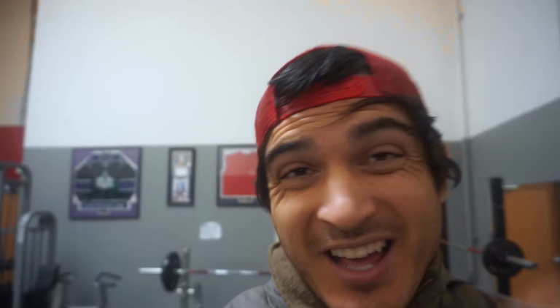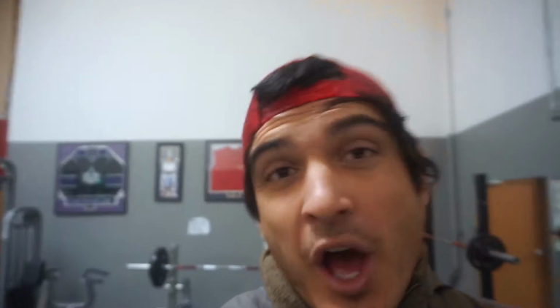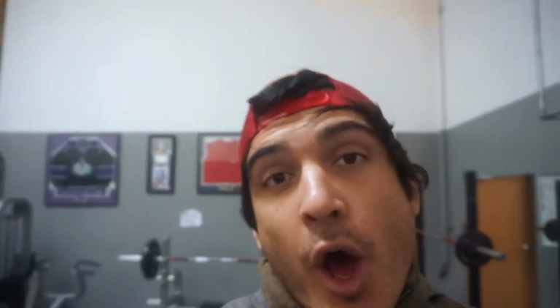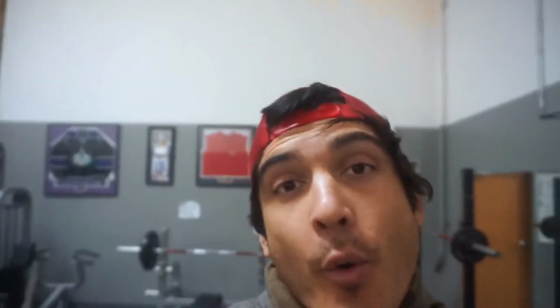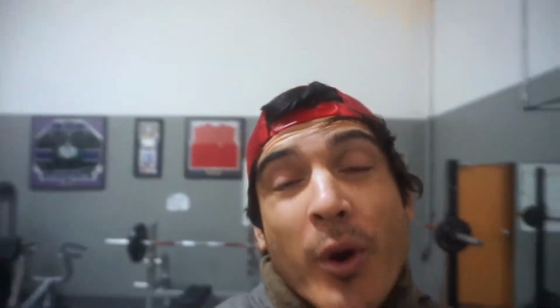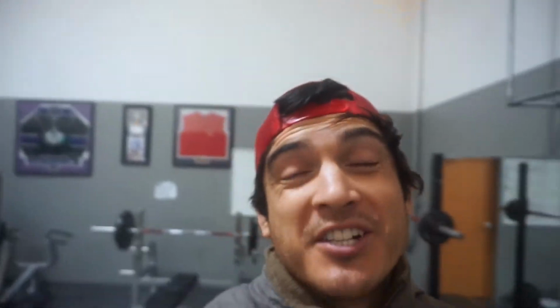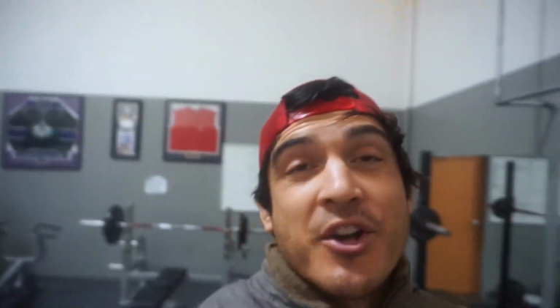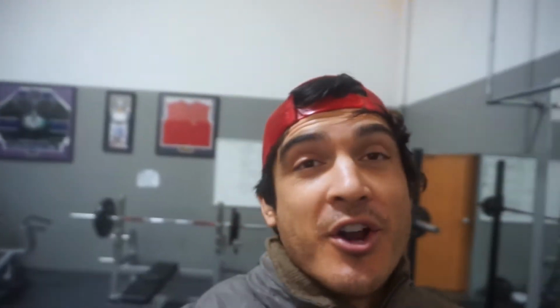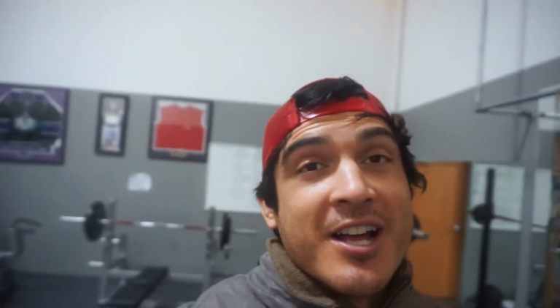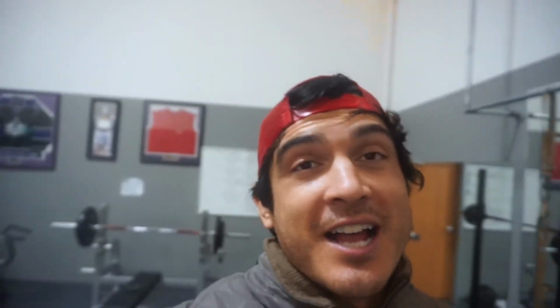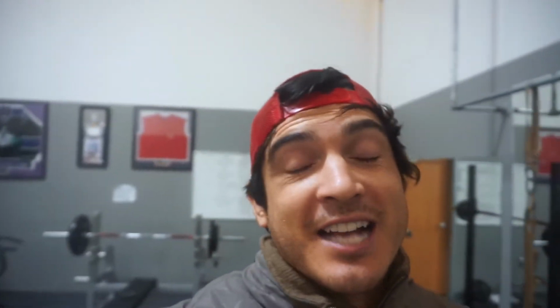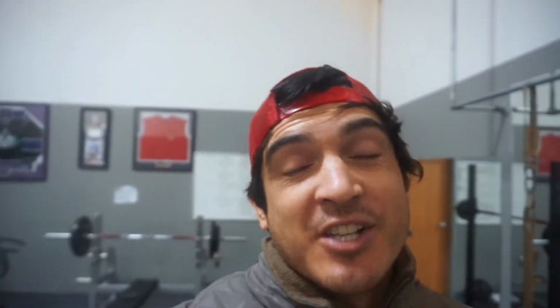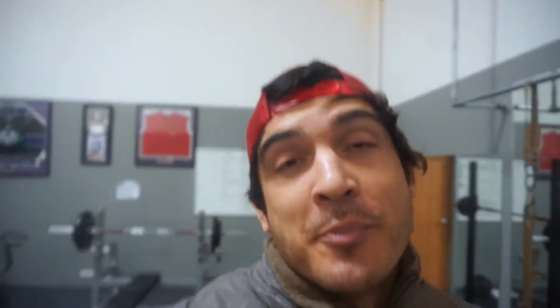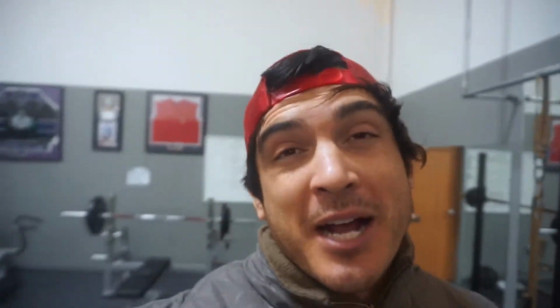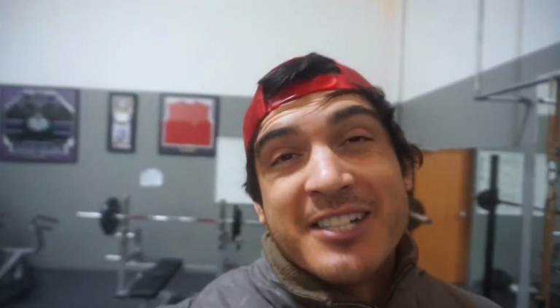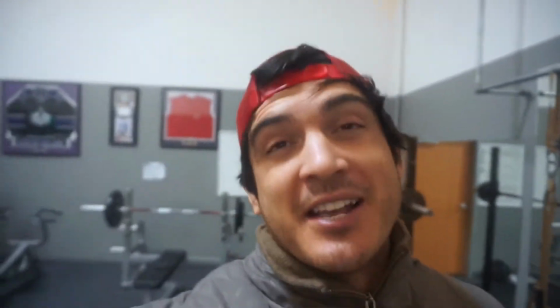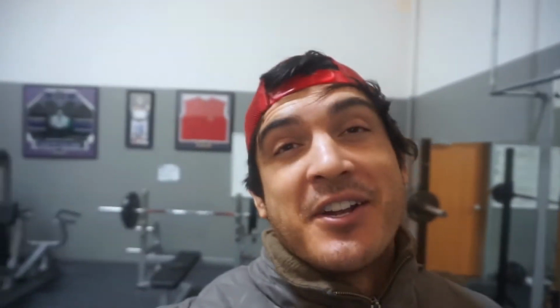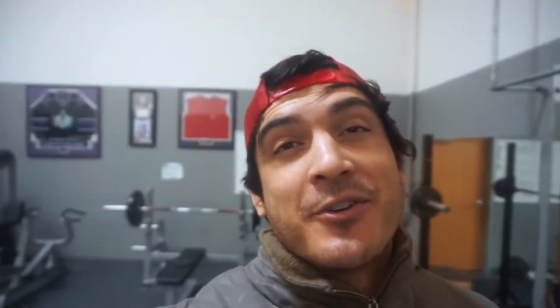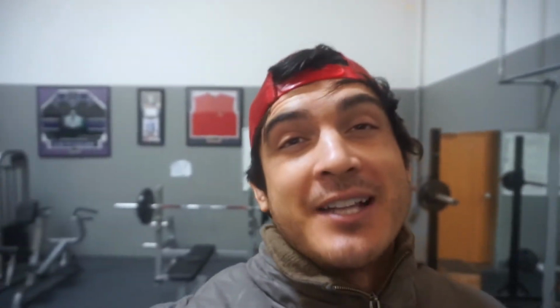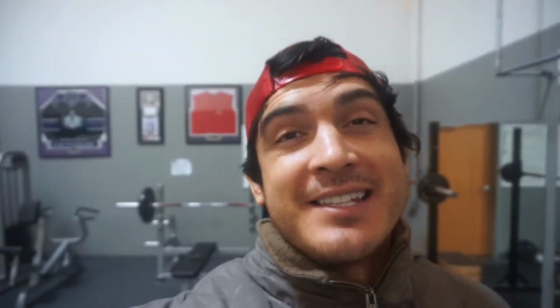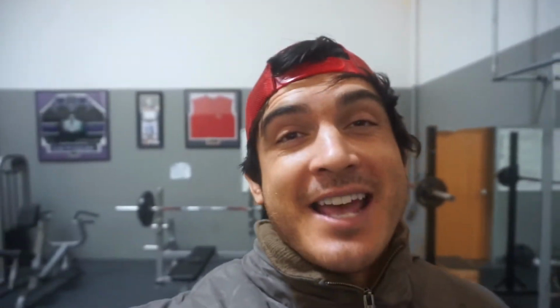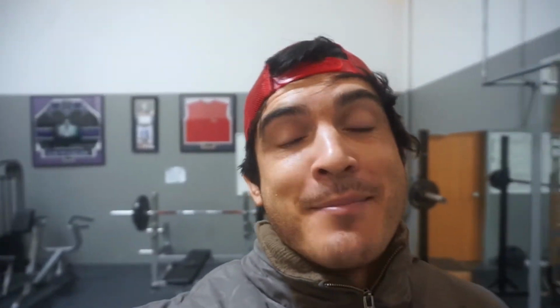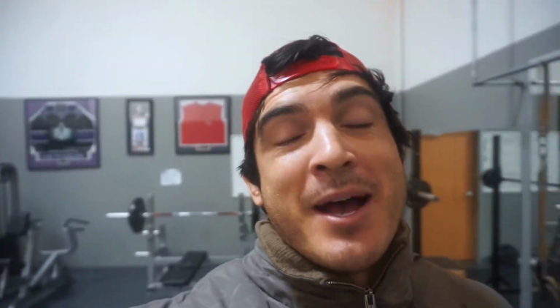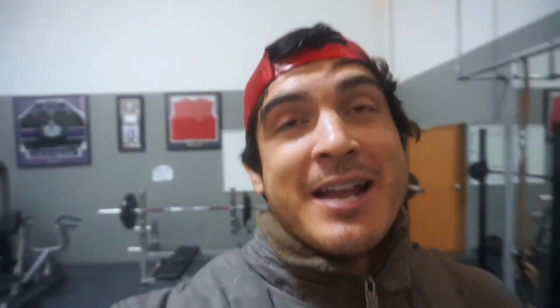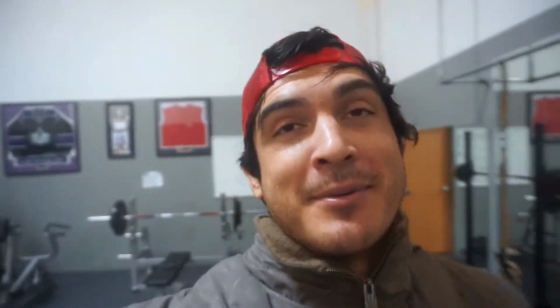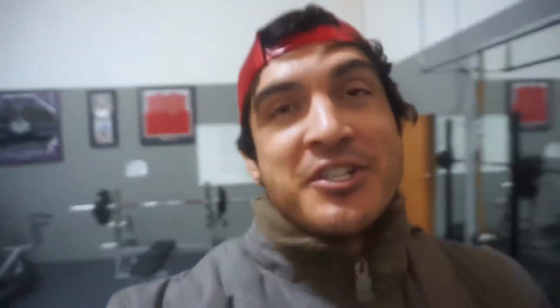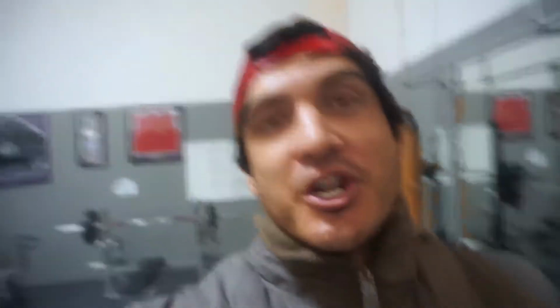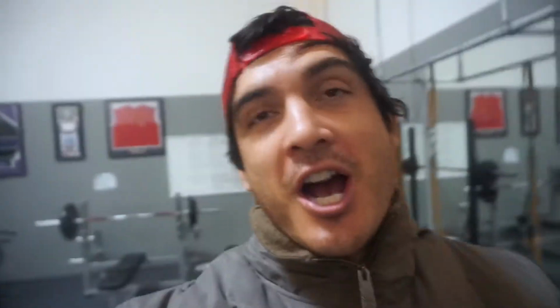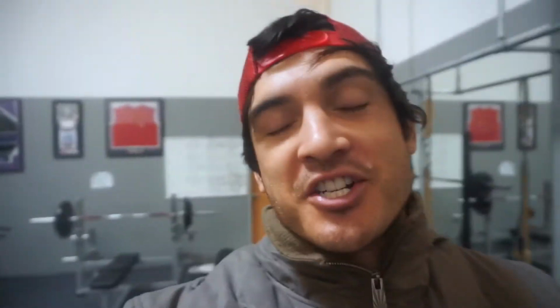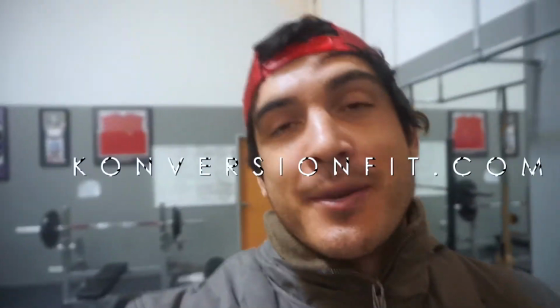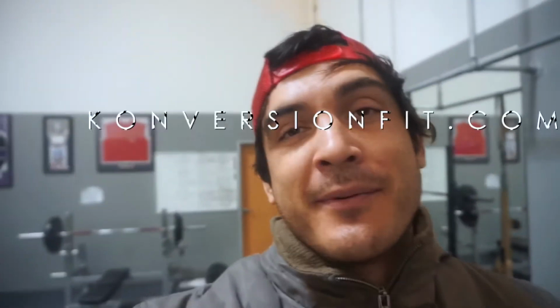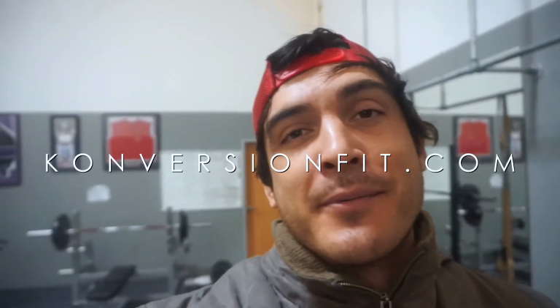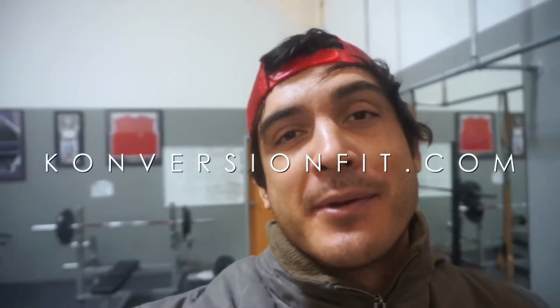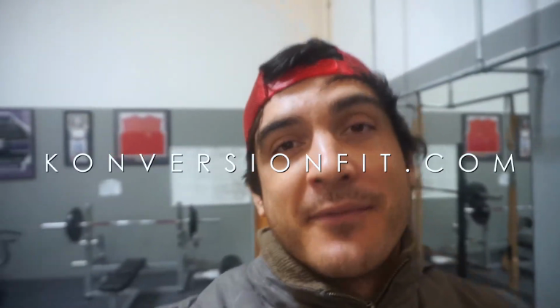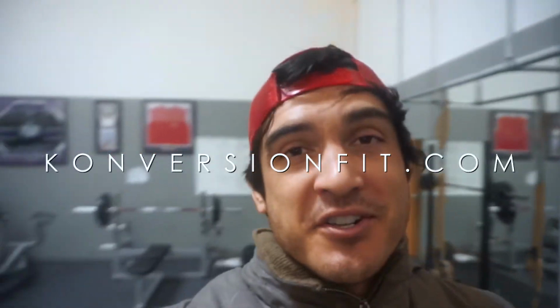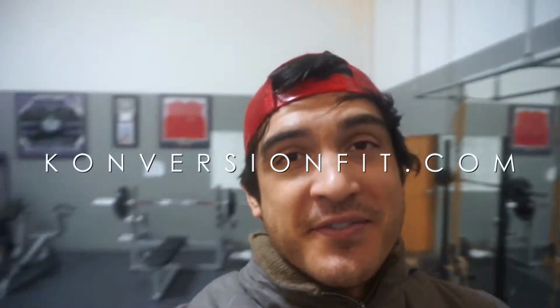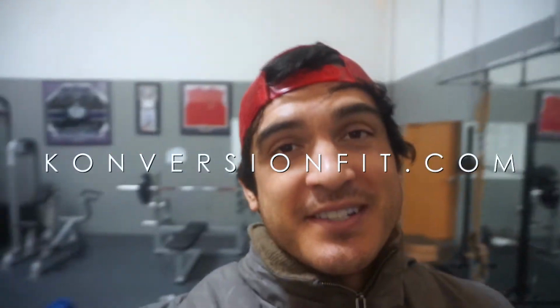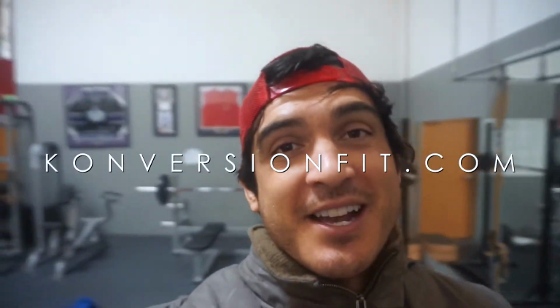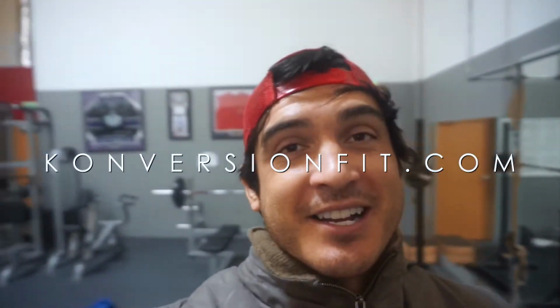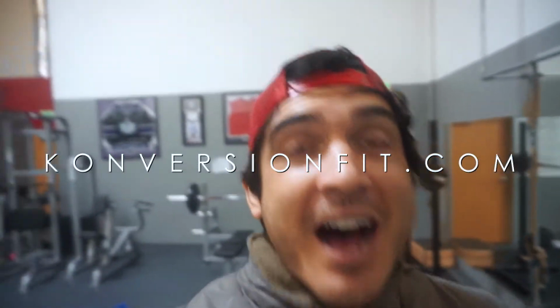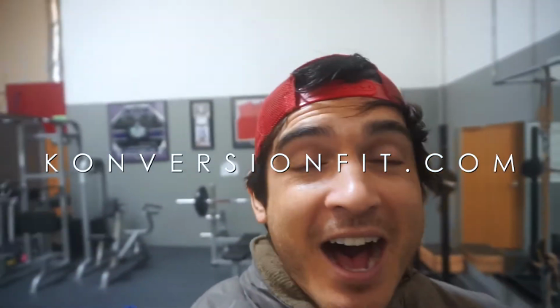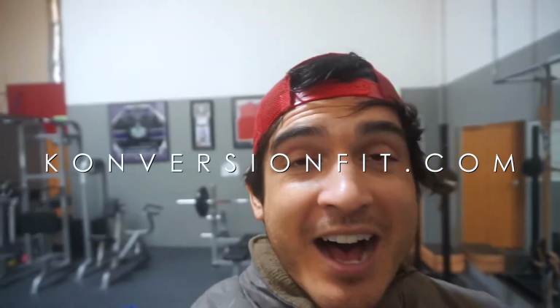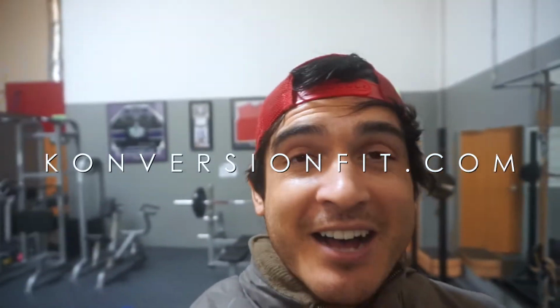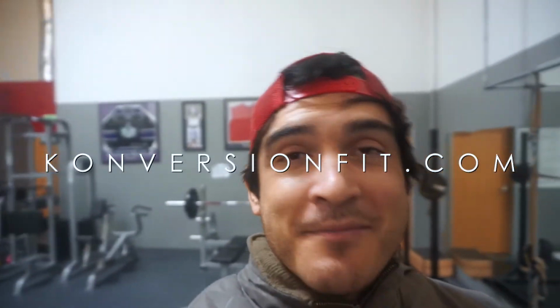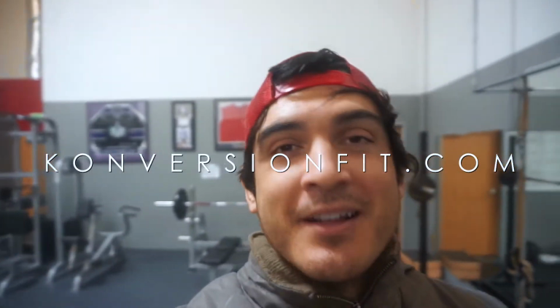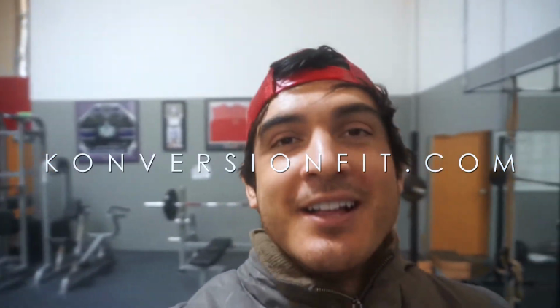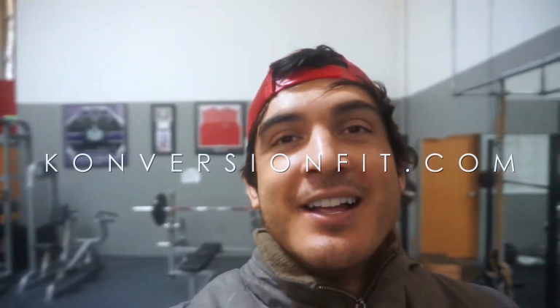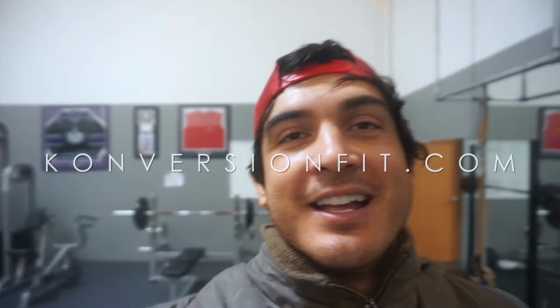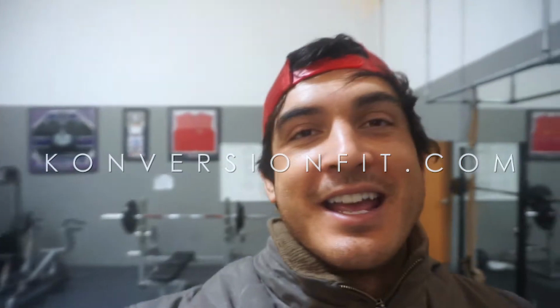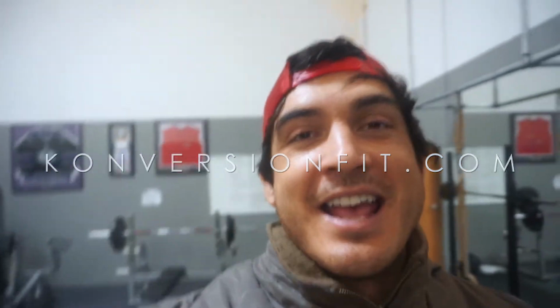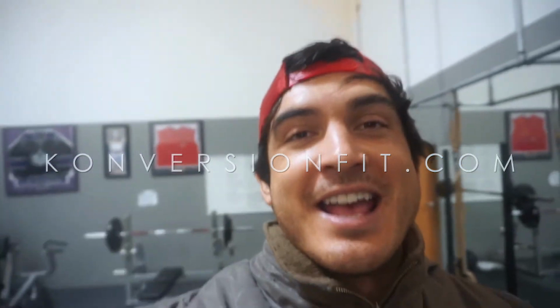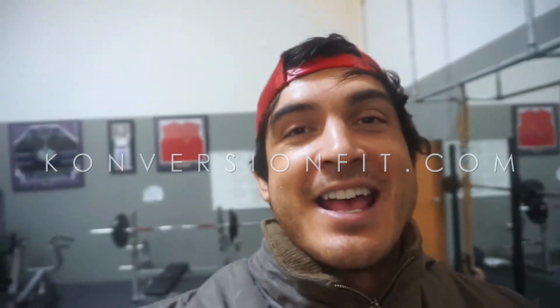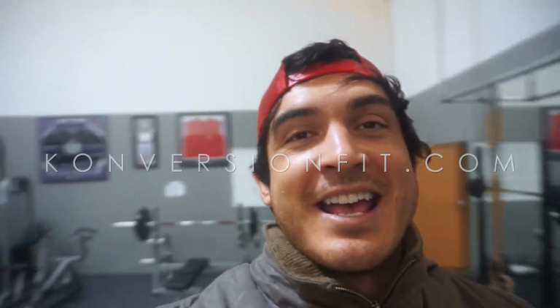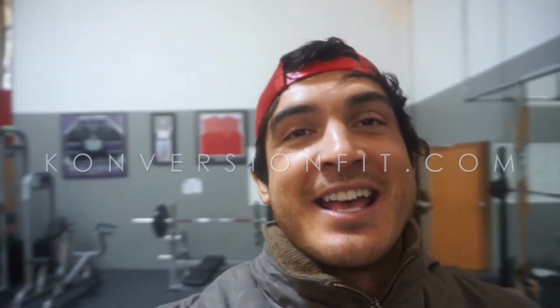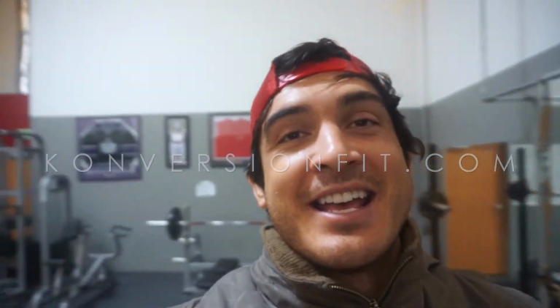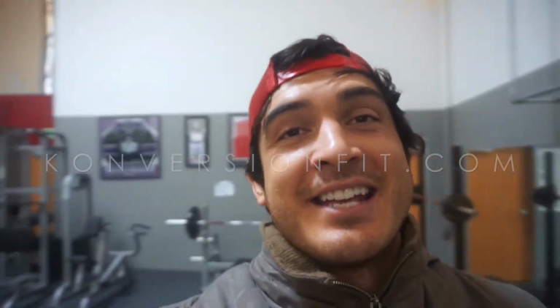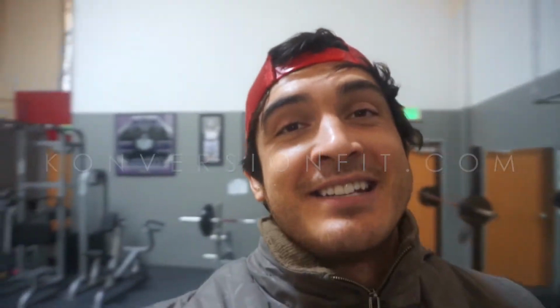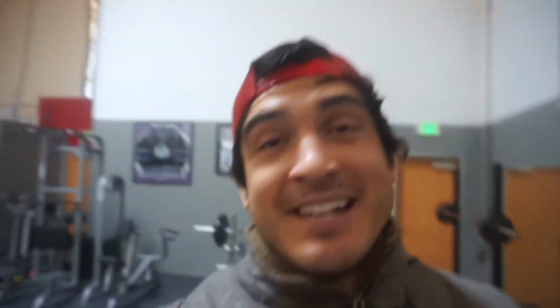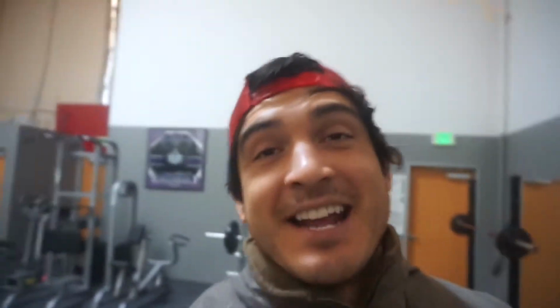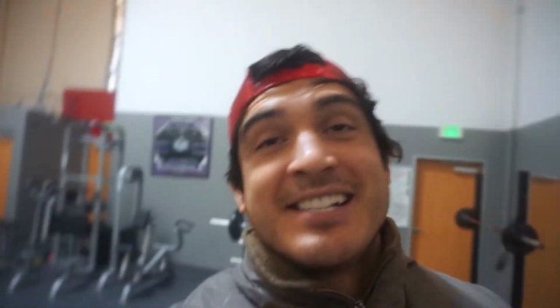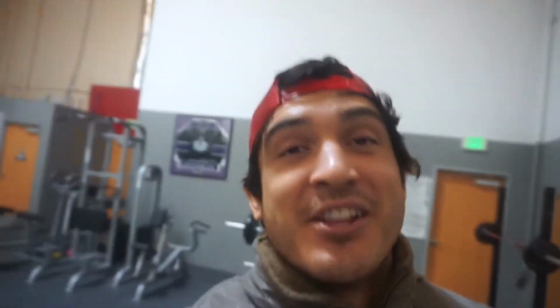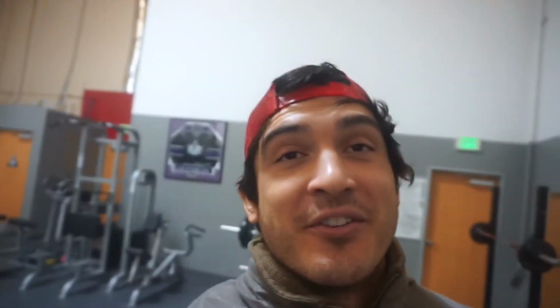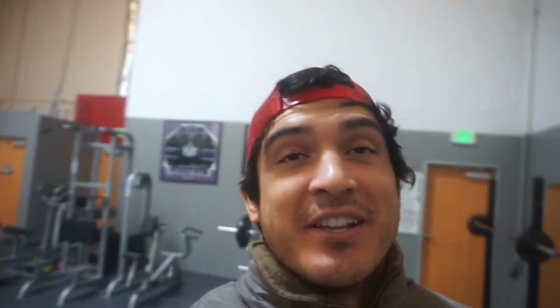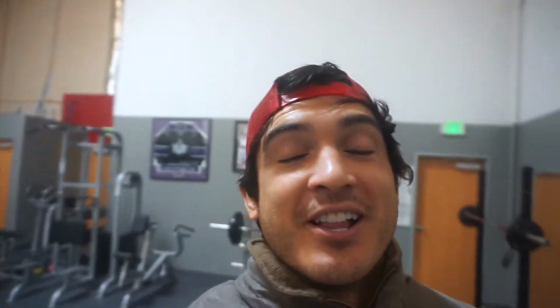What is going on guys? Hope you guys are having a great day. My name is Josh coming from KonversionFit.com, and today is another vlog.